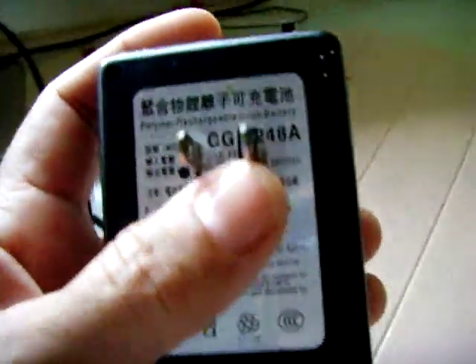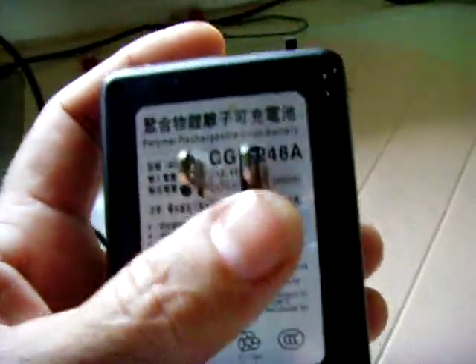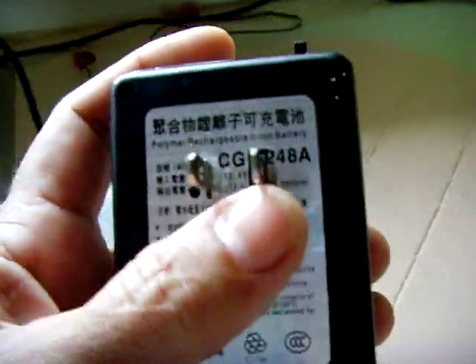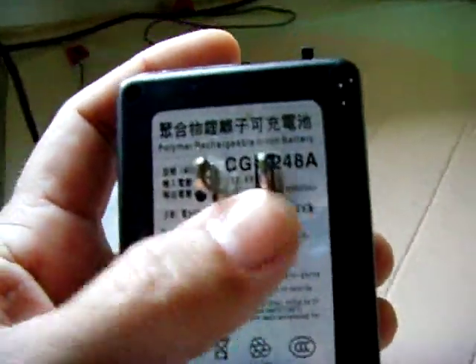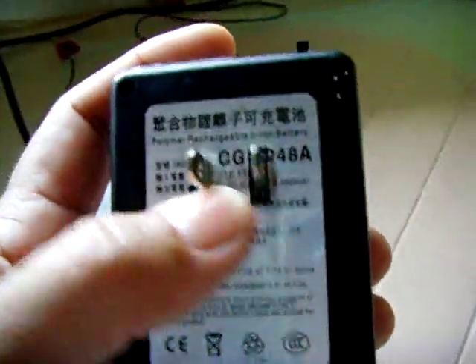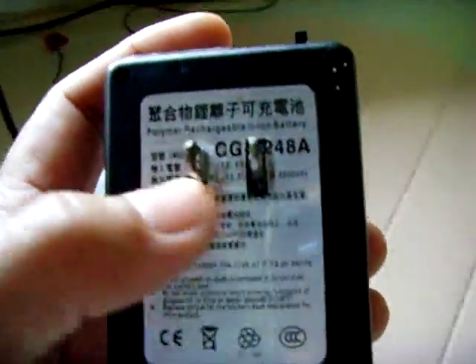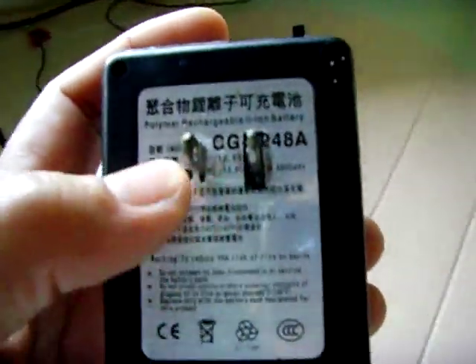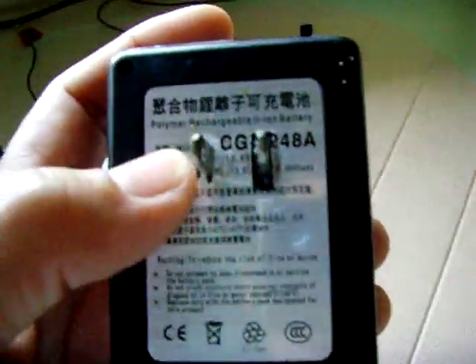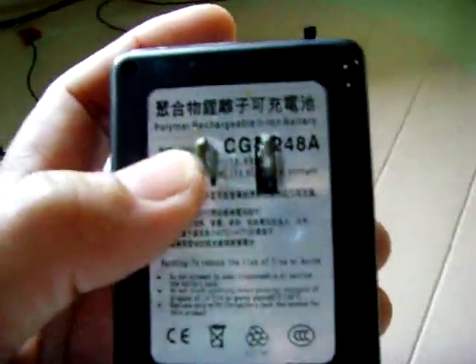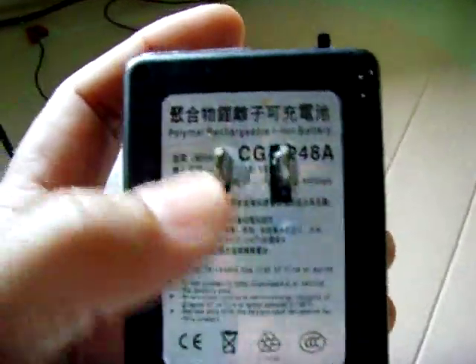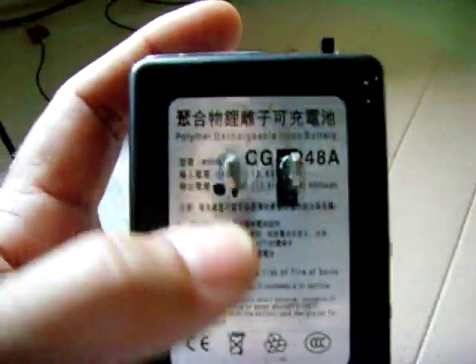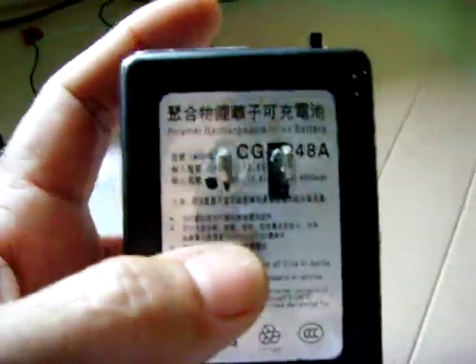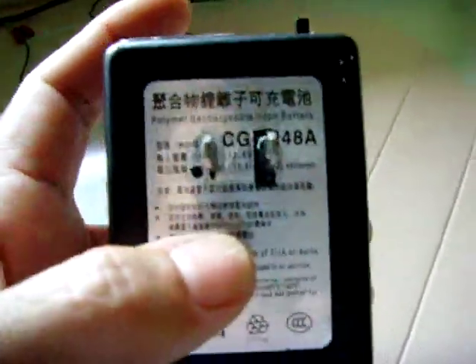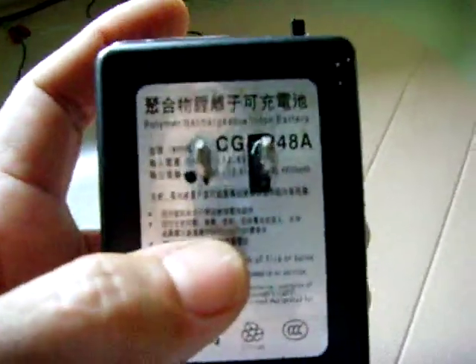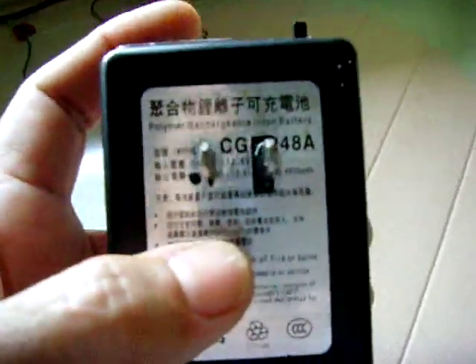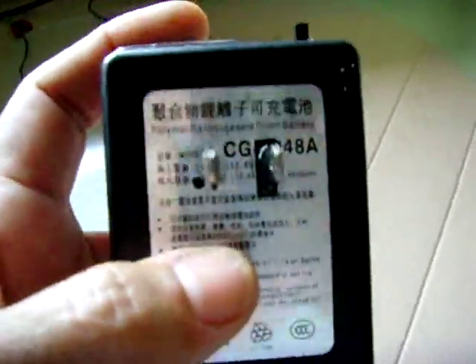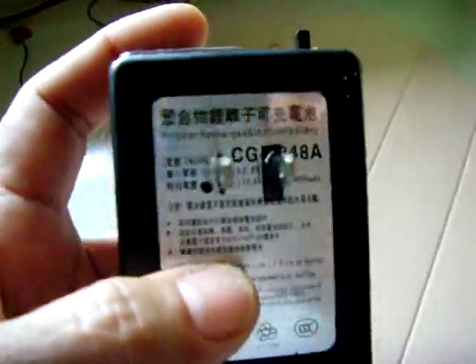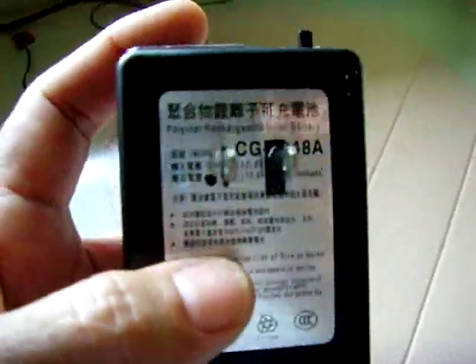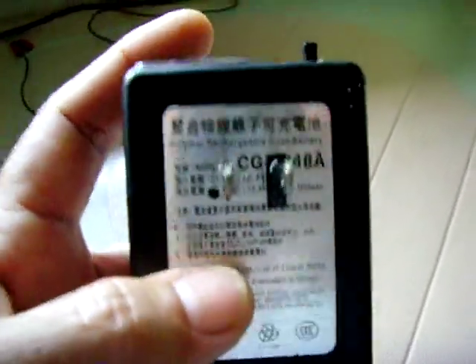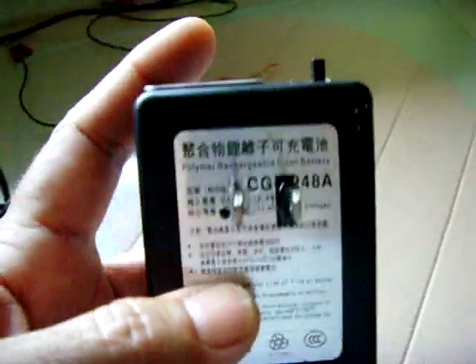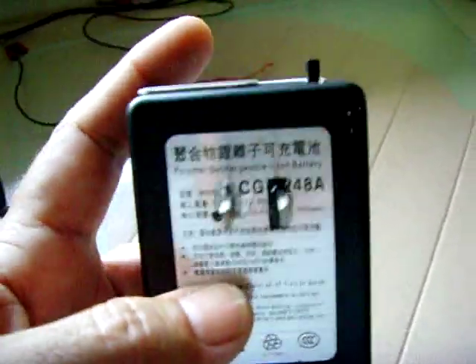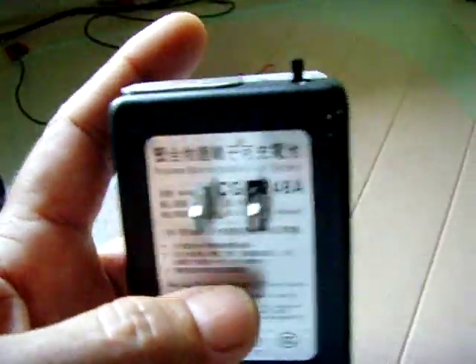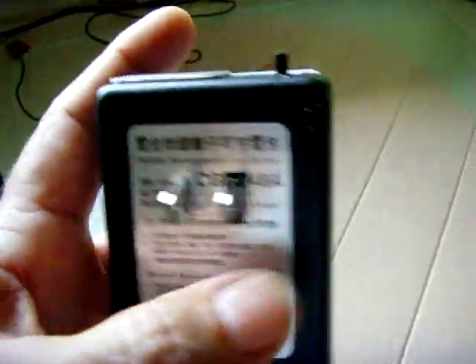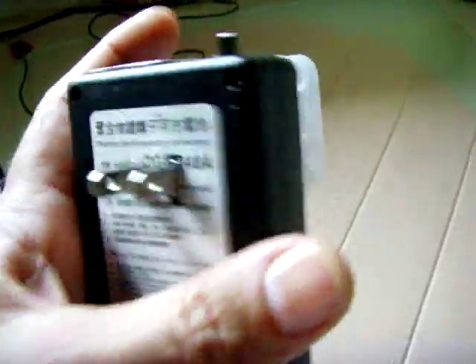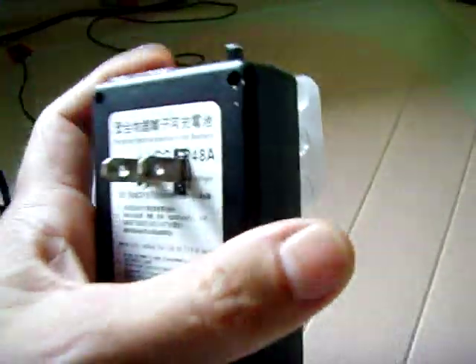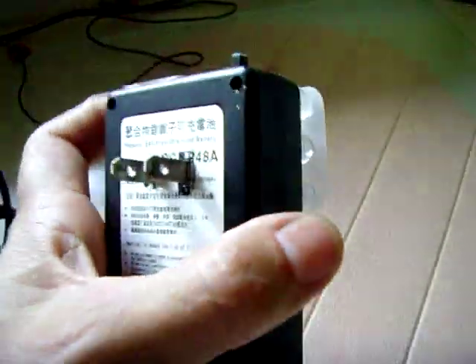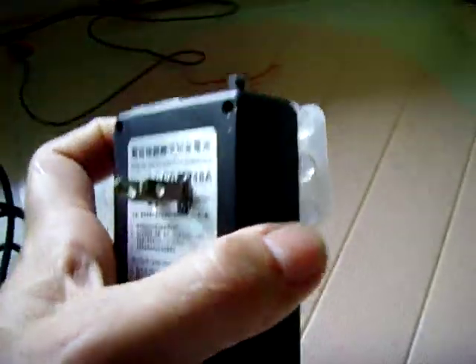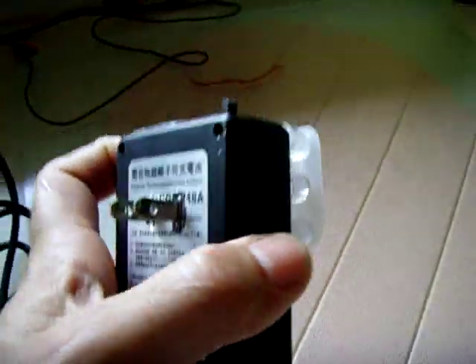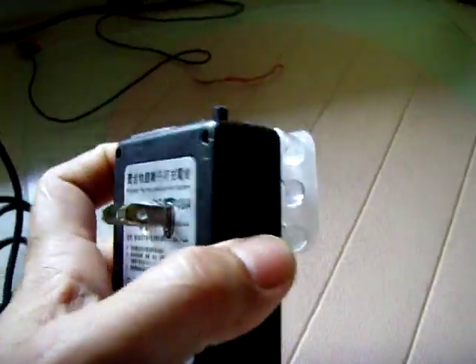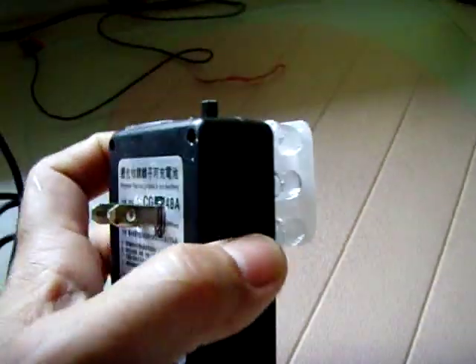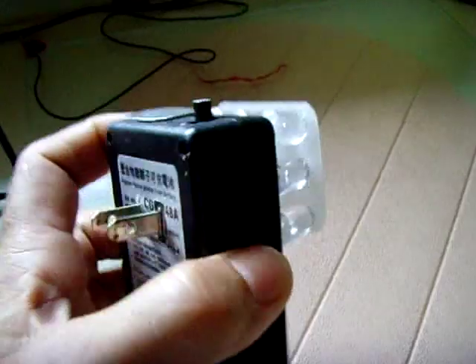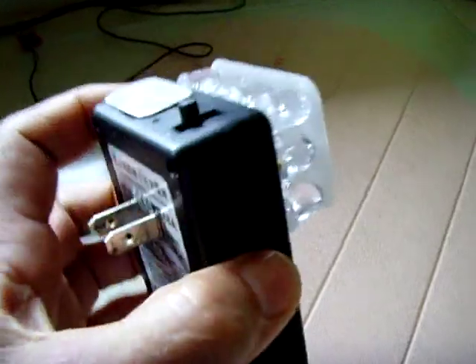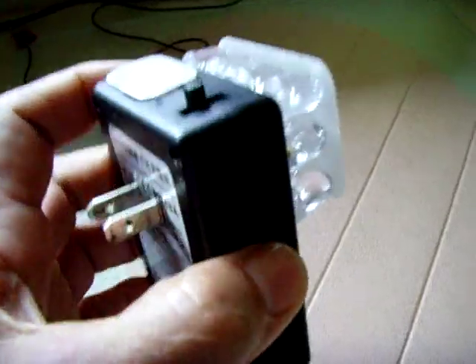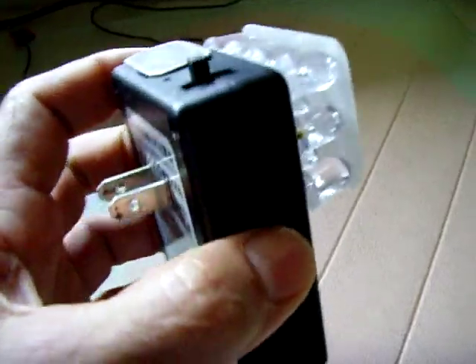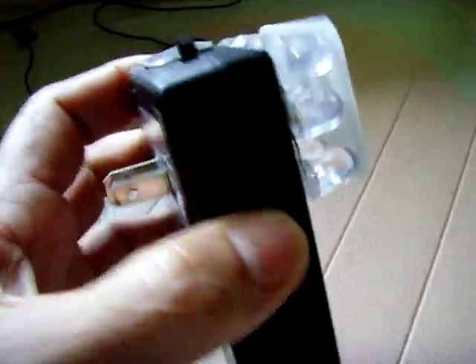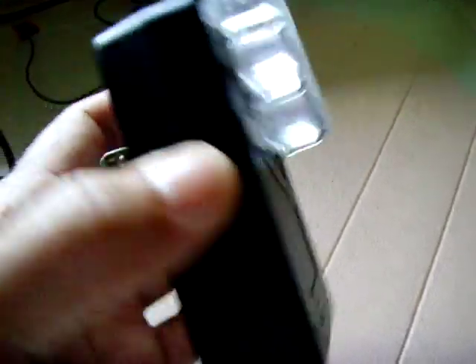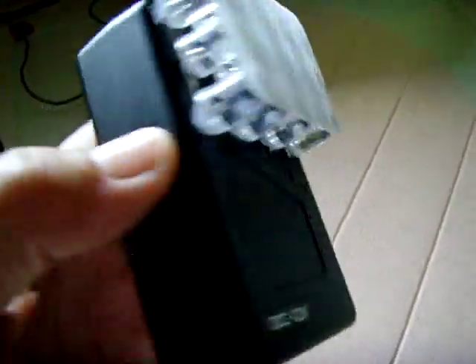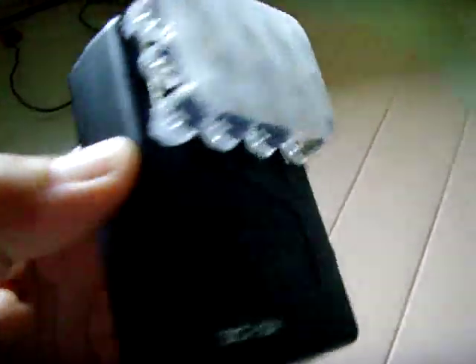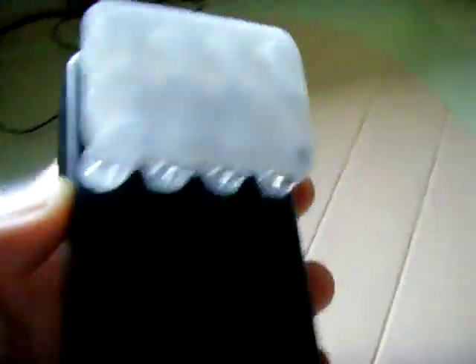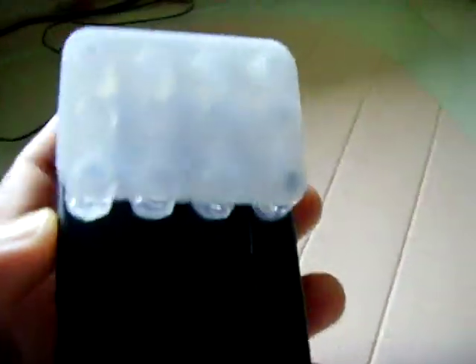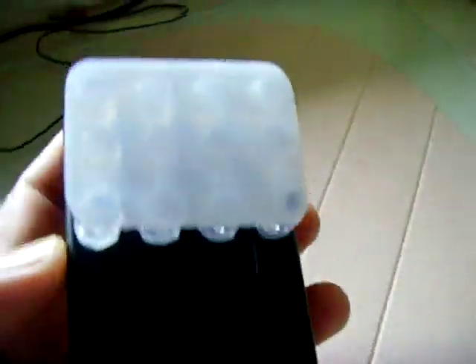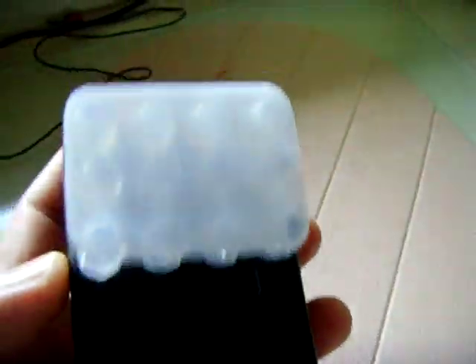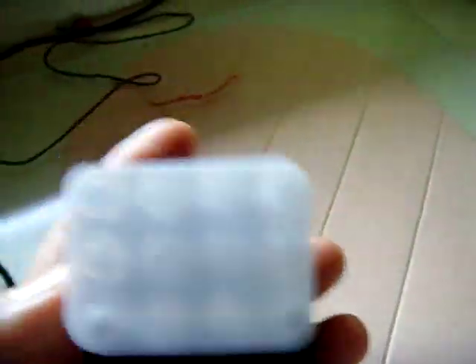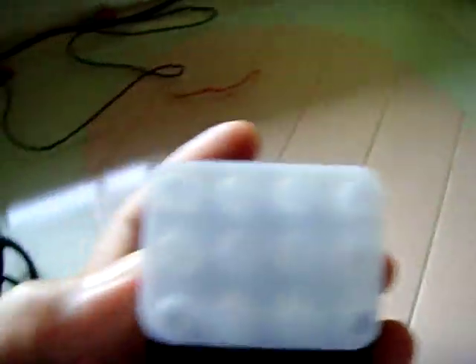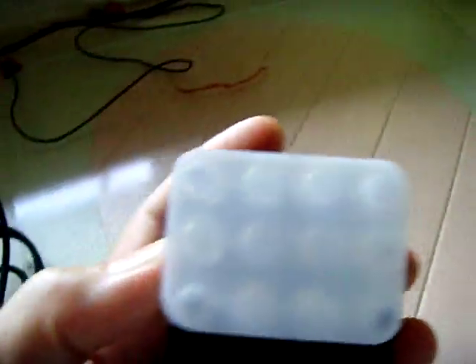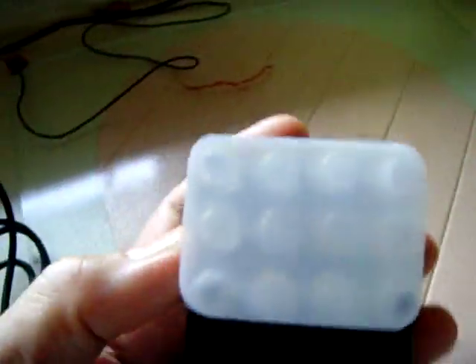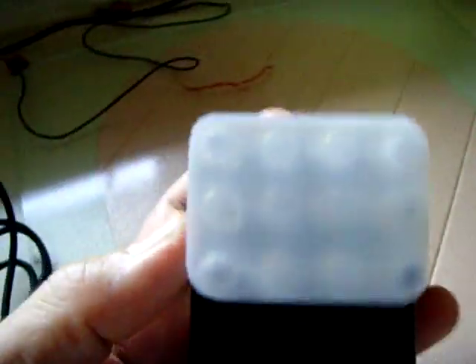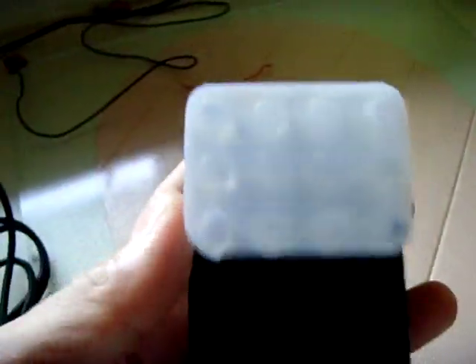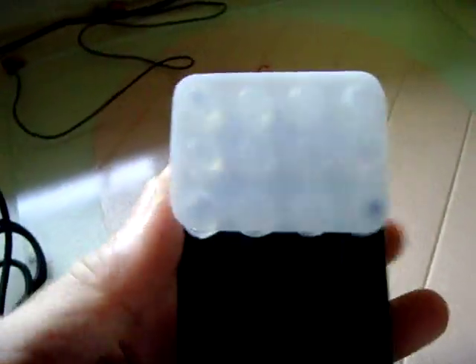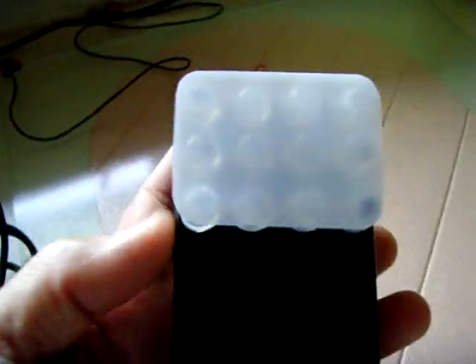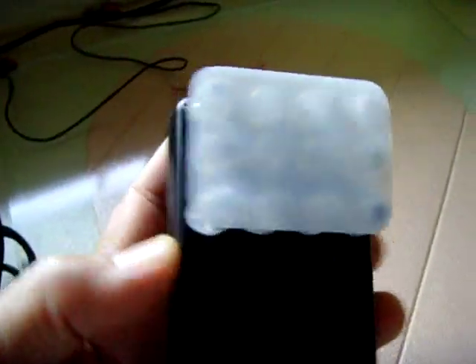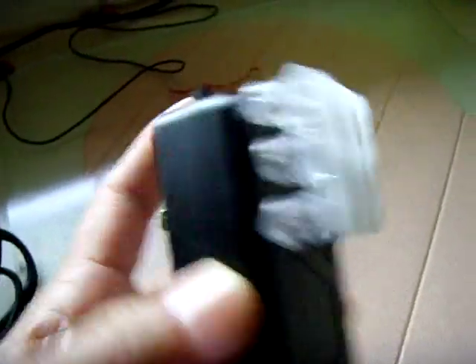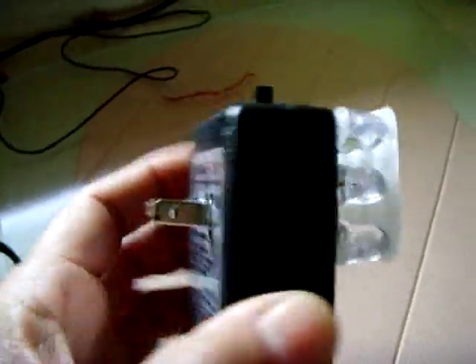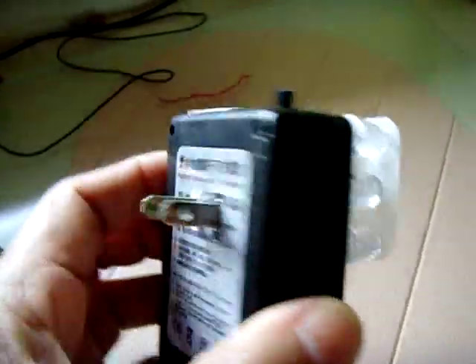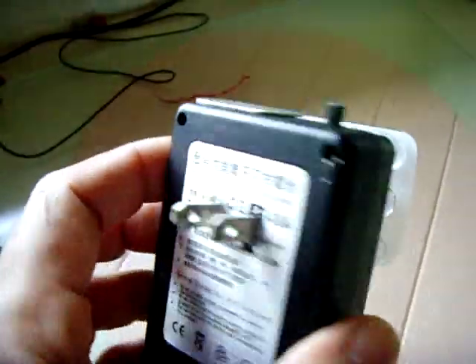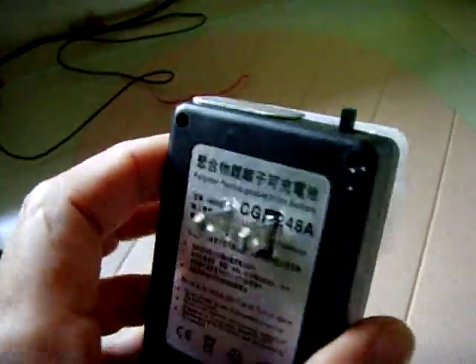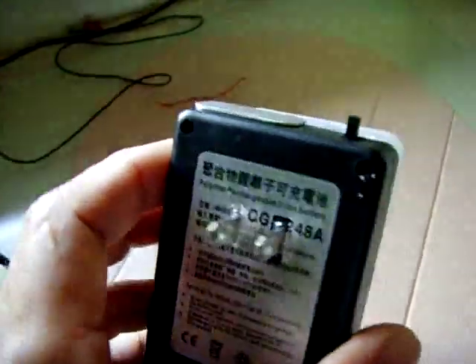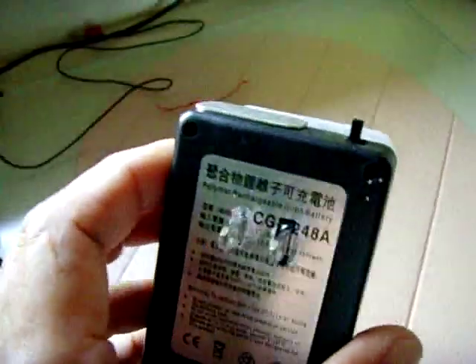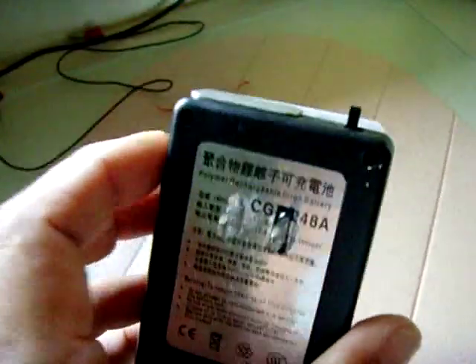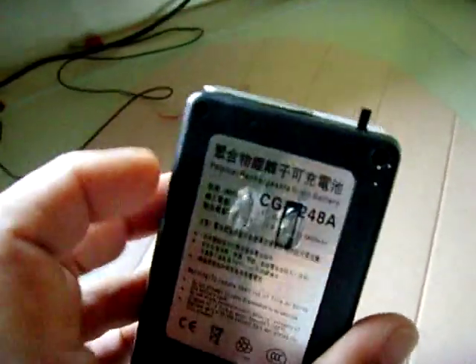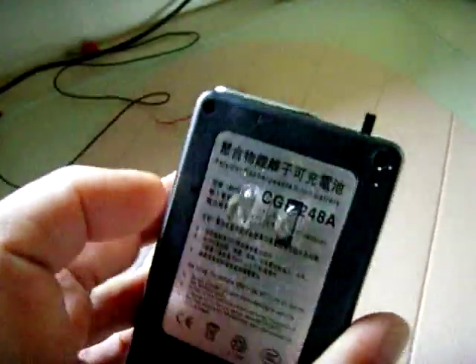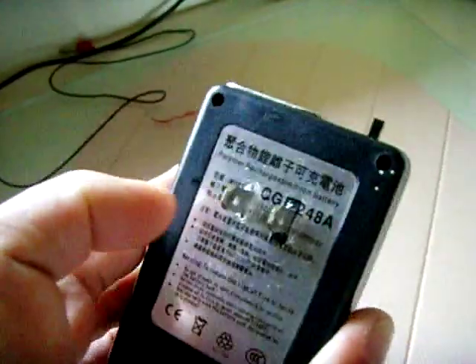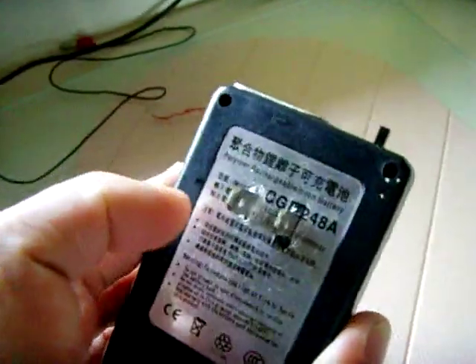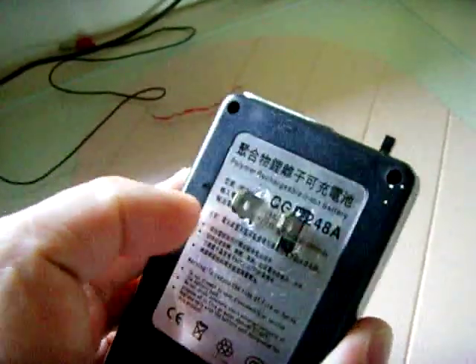I glued them with E6000, which is the best adhesive. And I'll tell you how I connected it all up.